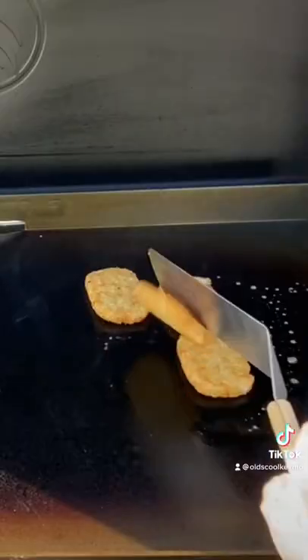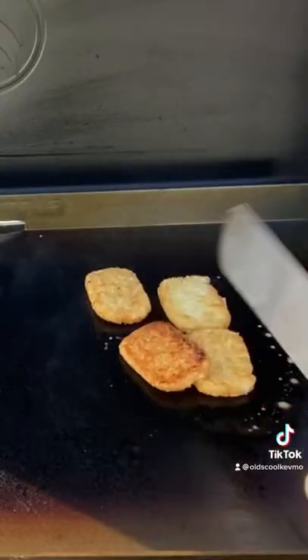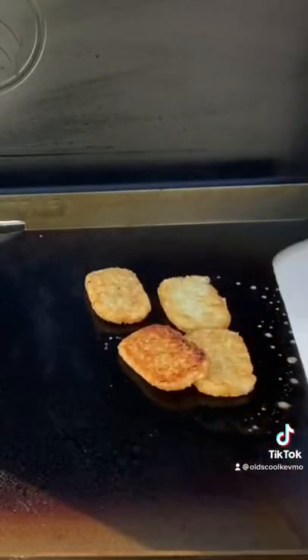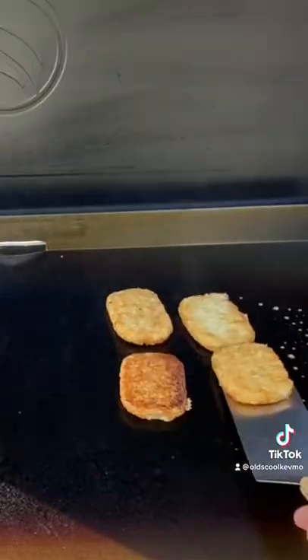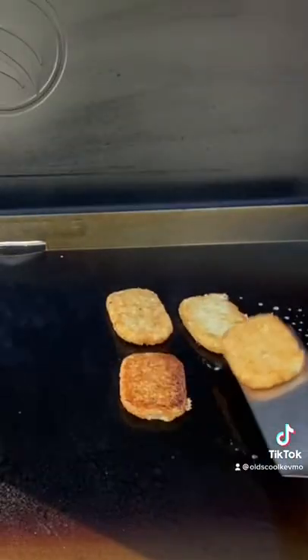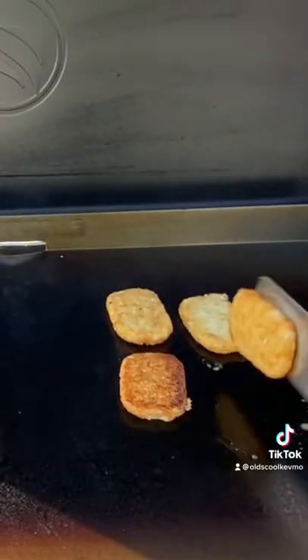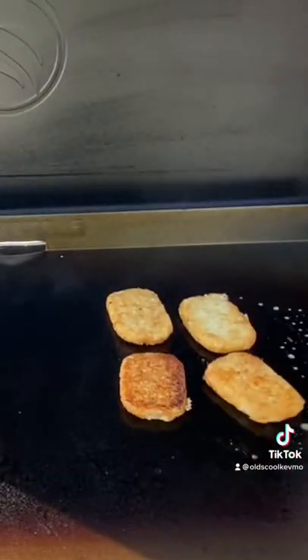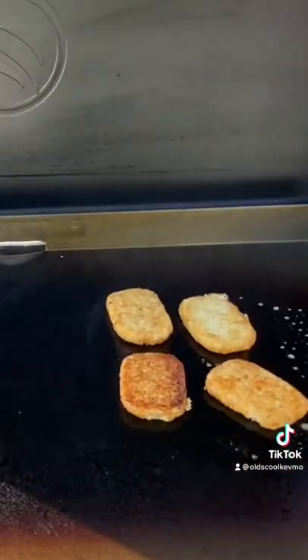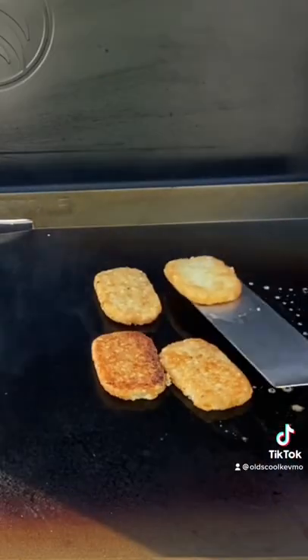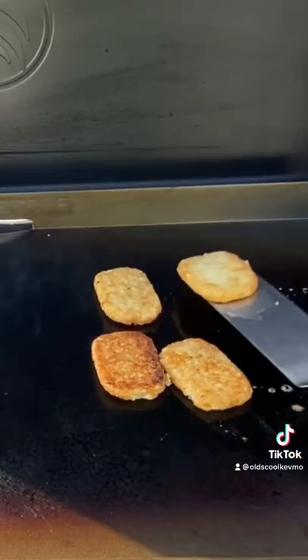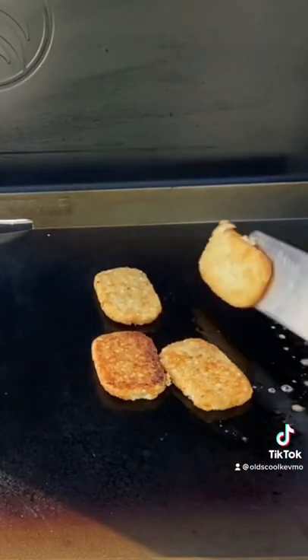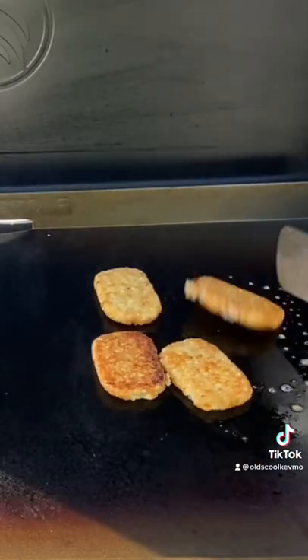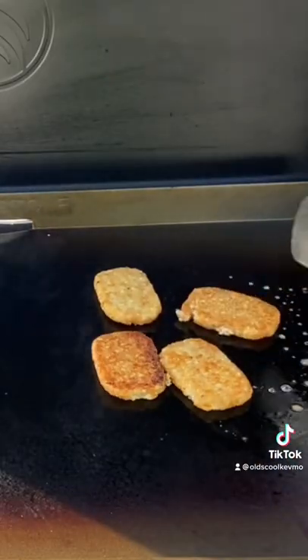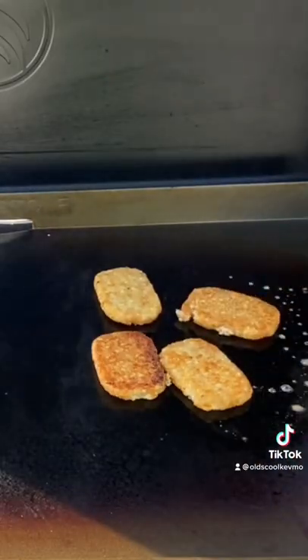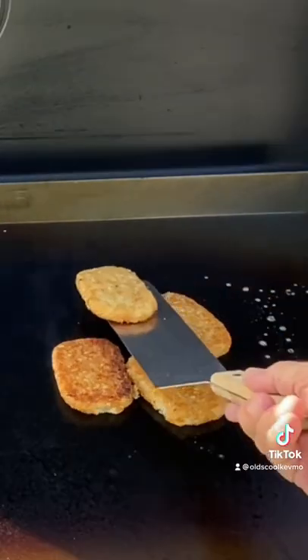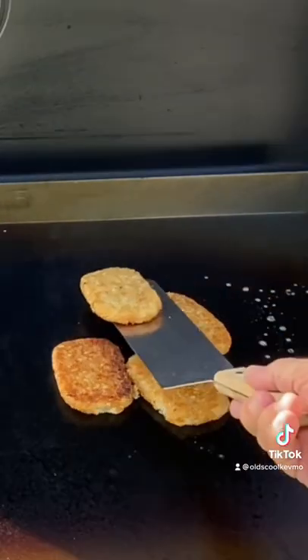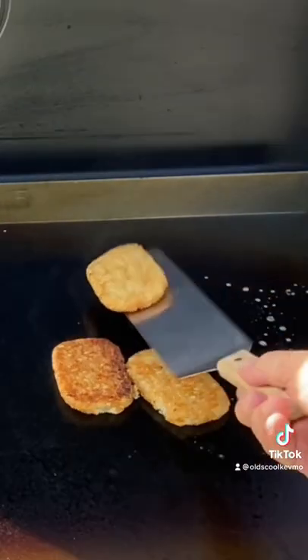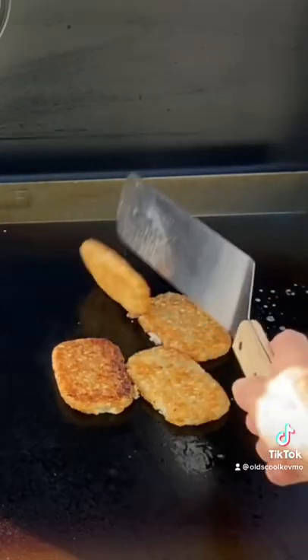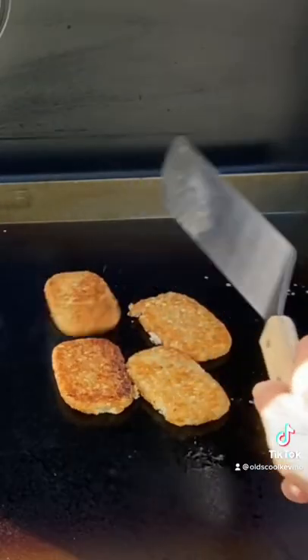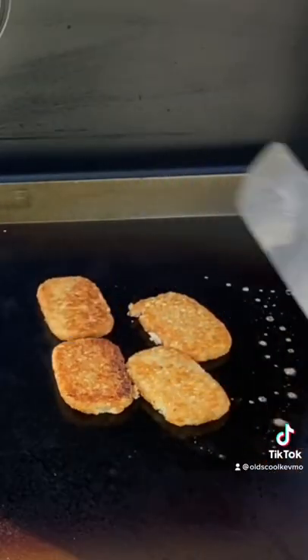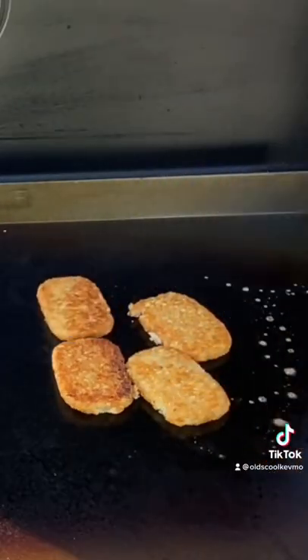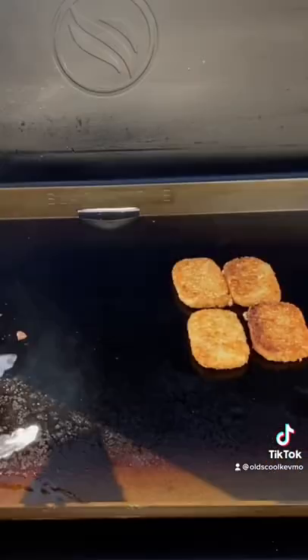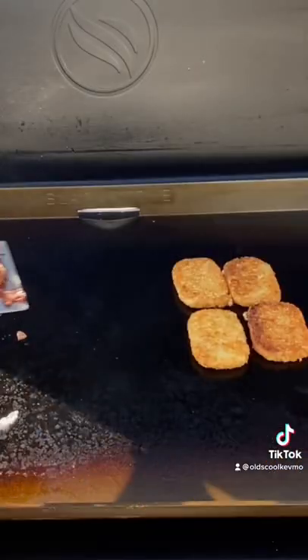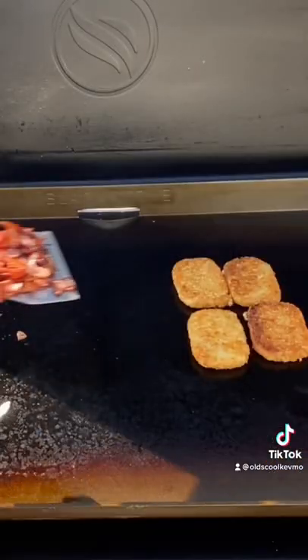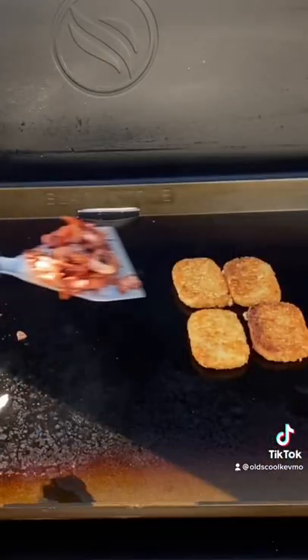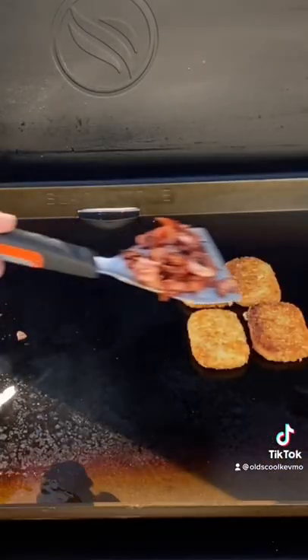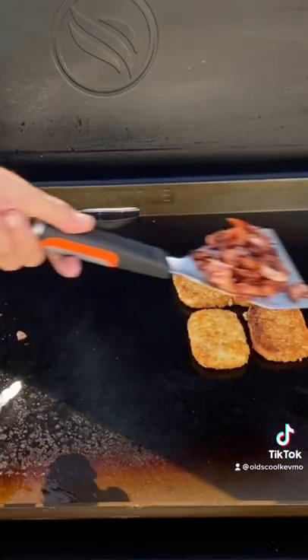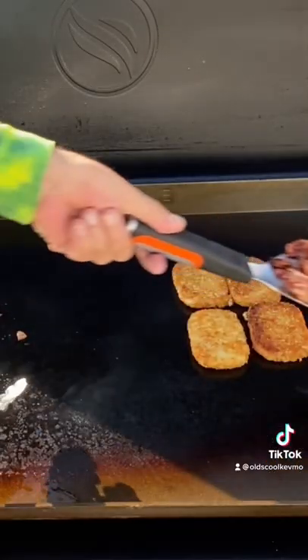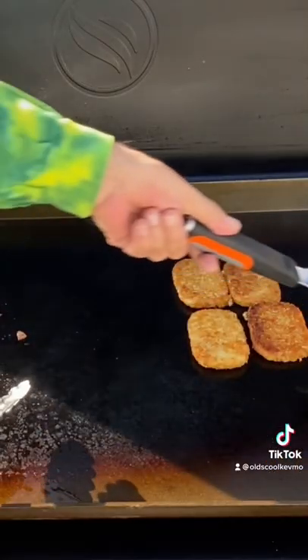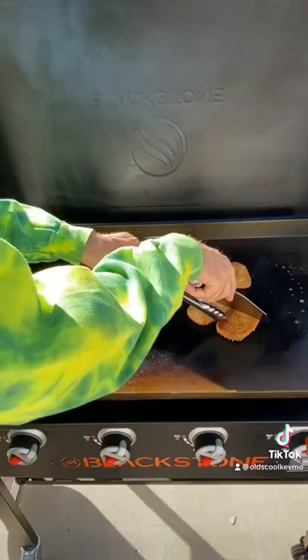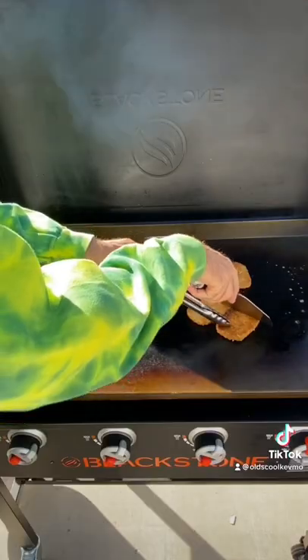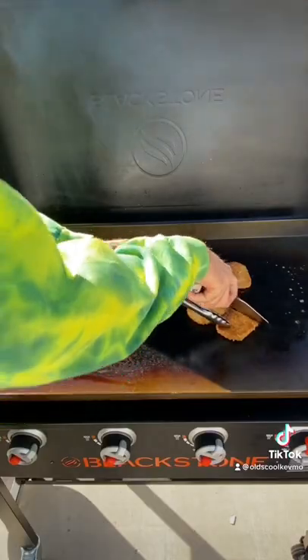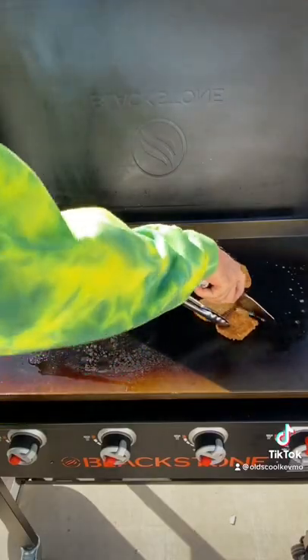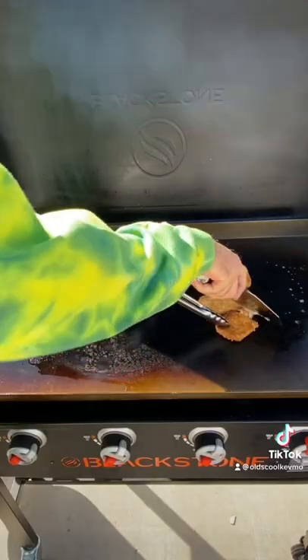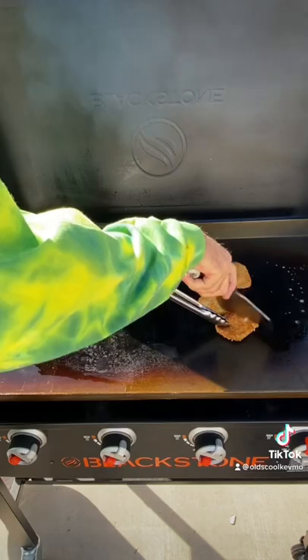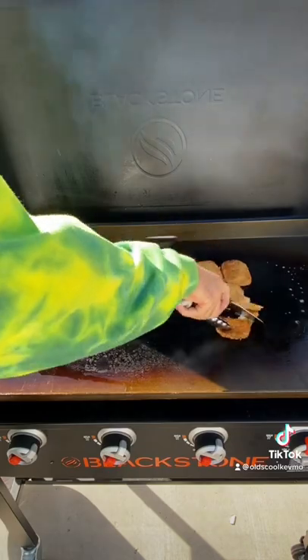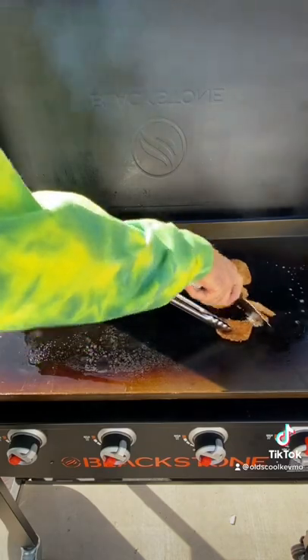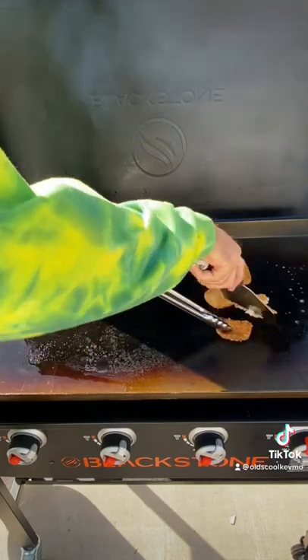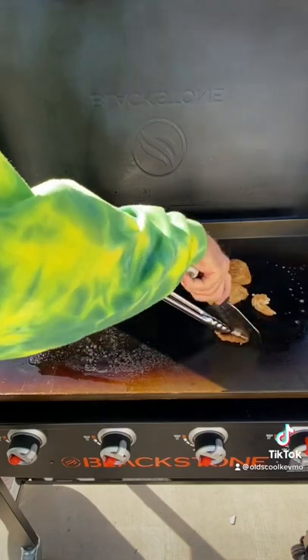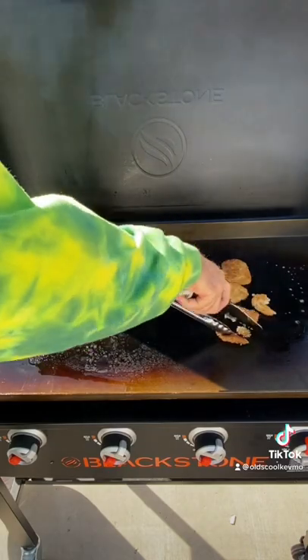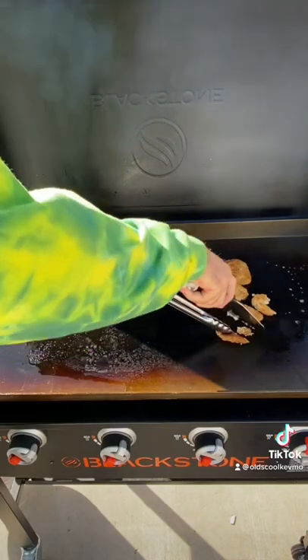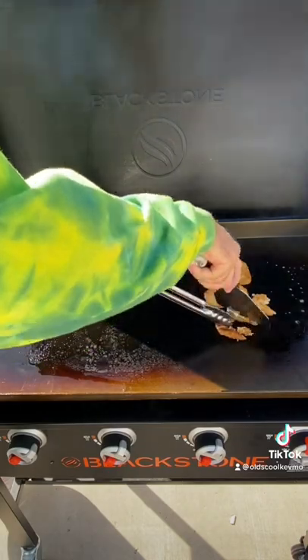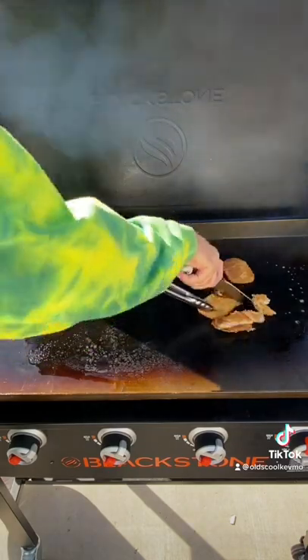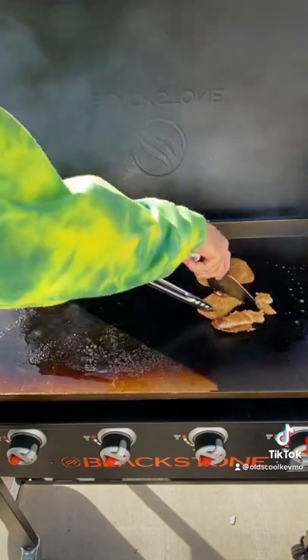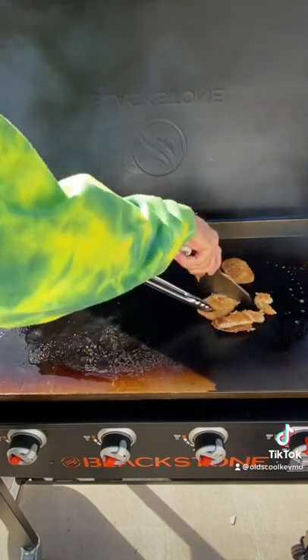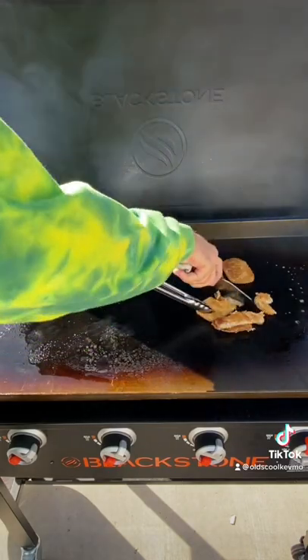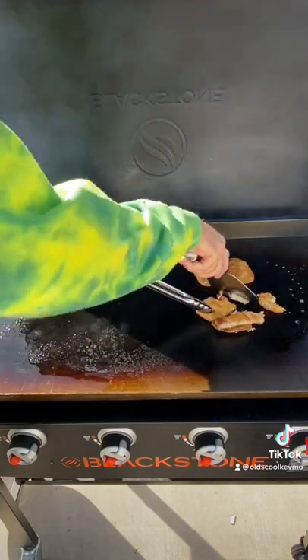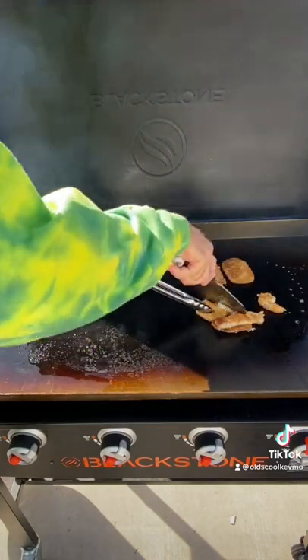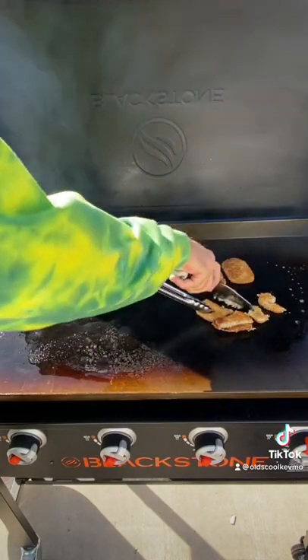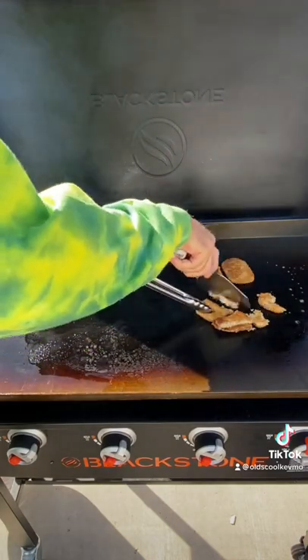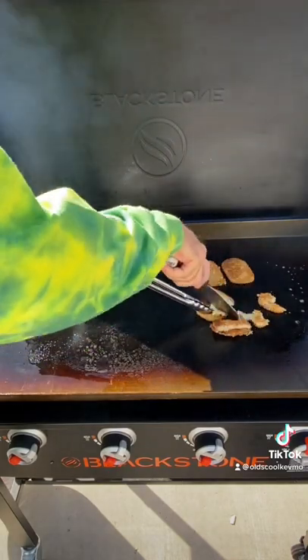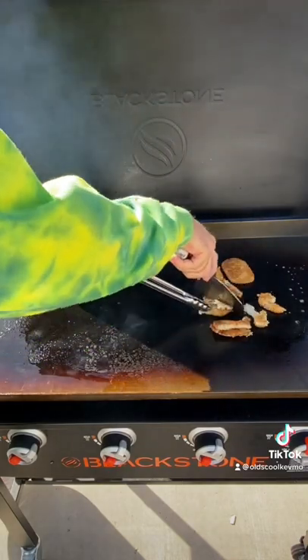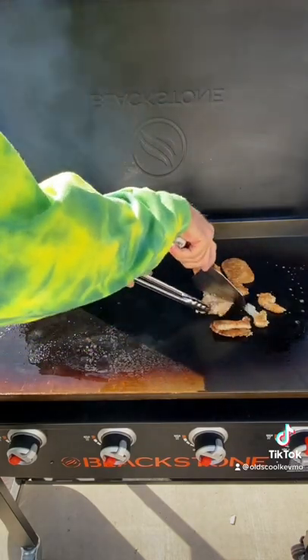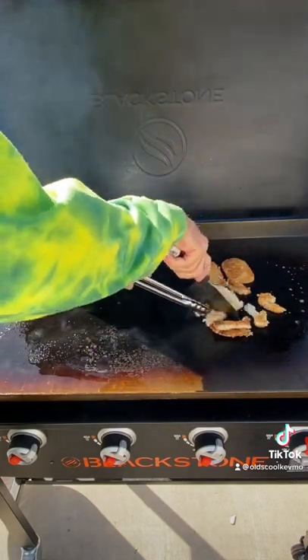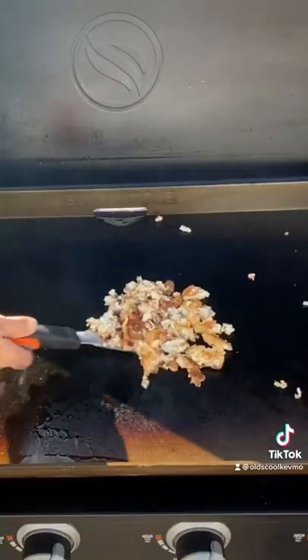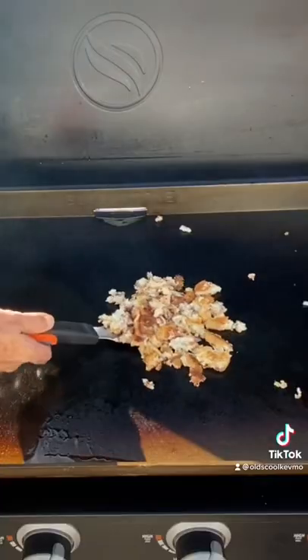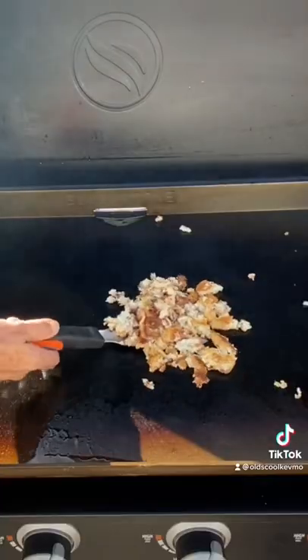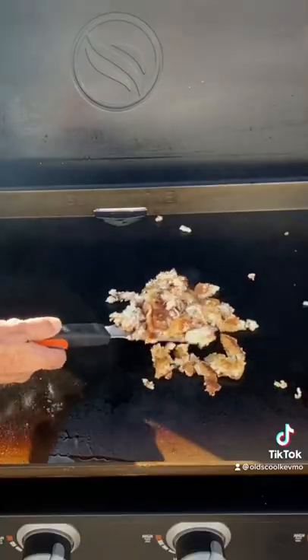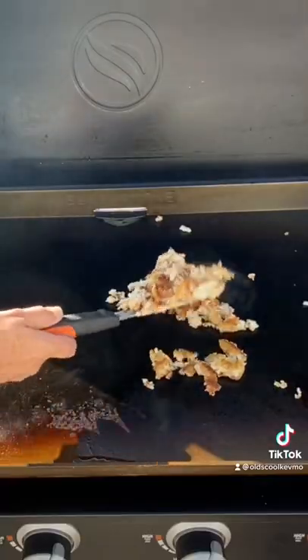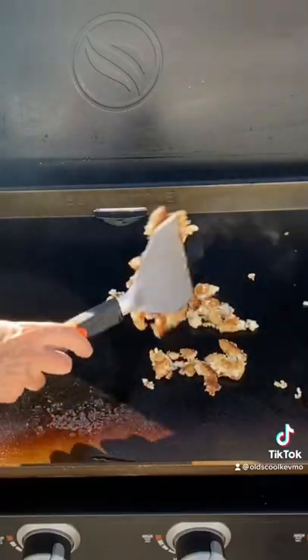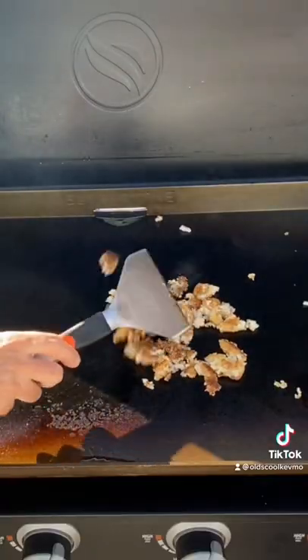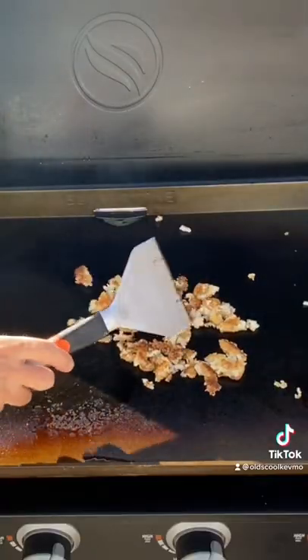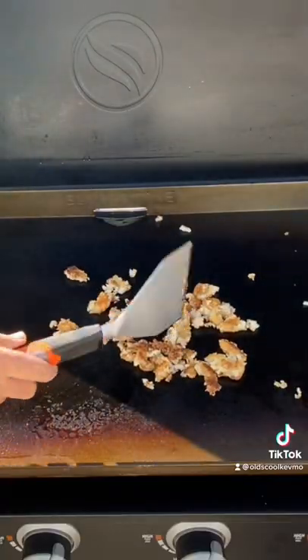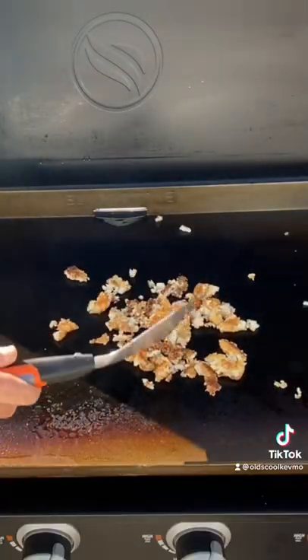We're gonna get them both cooked golden brown. When the bacon's crisp, we set it aside. Go ahead and chop up those potatoes. Set those aside.